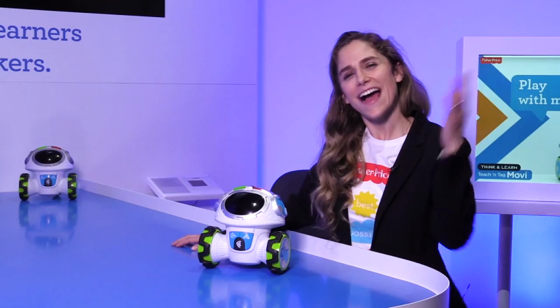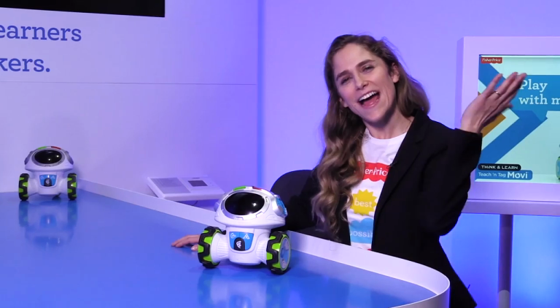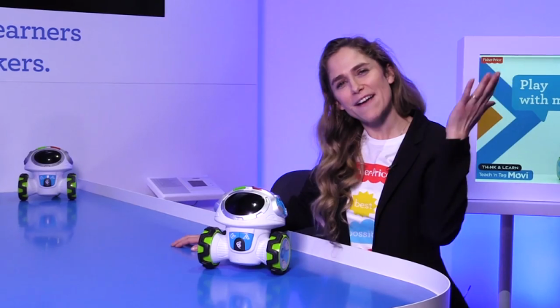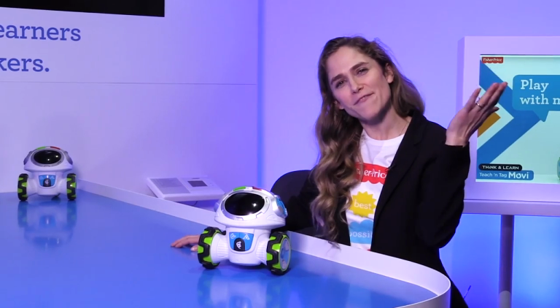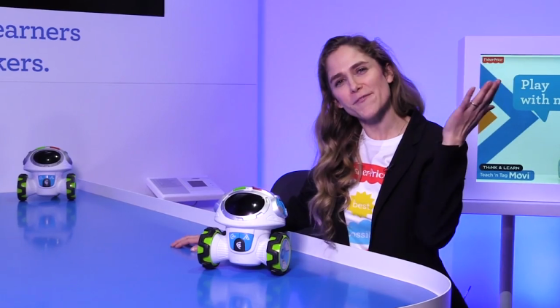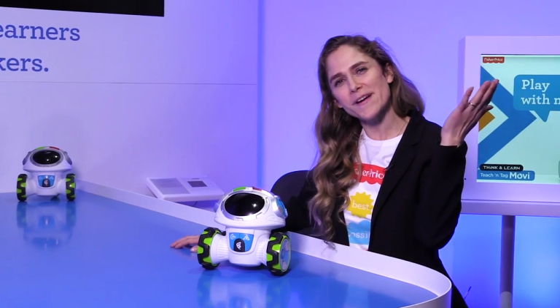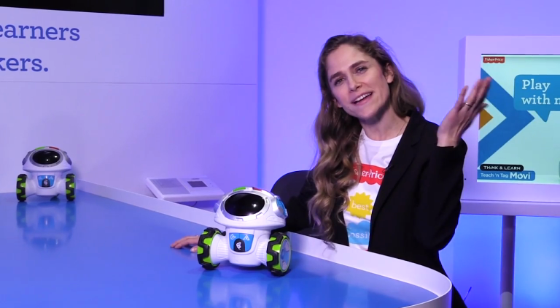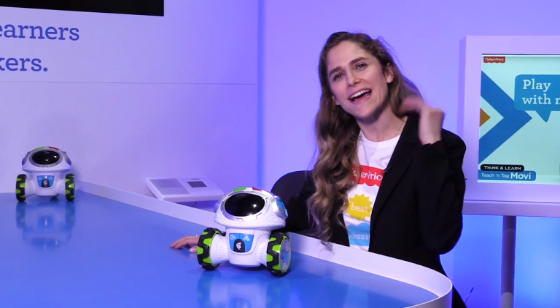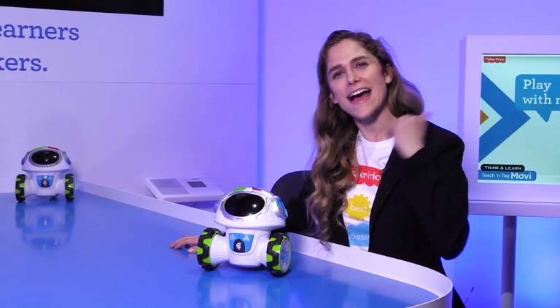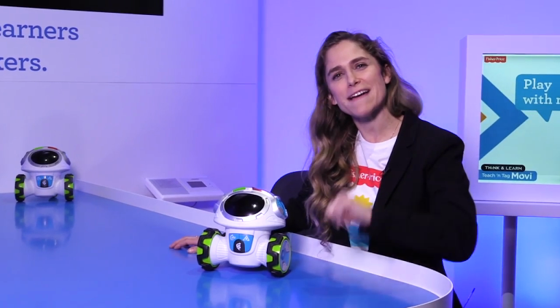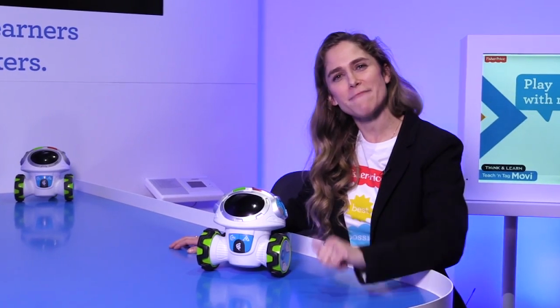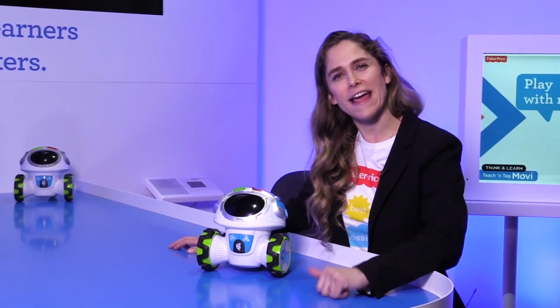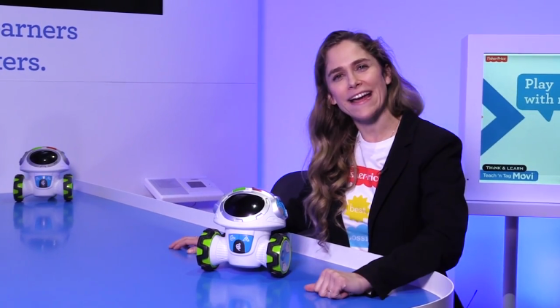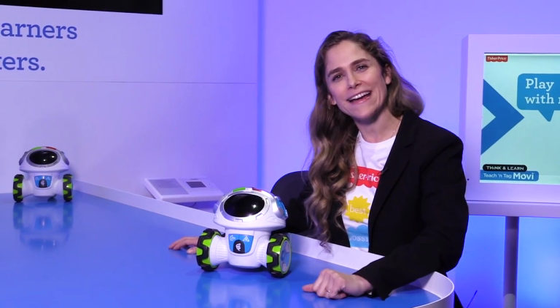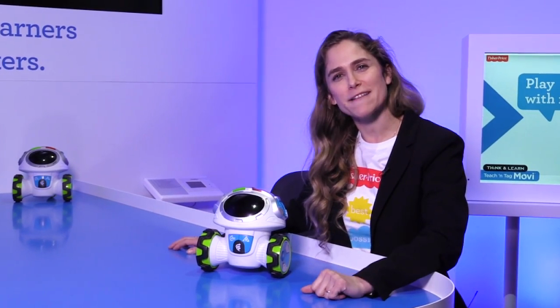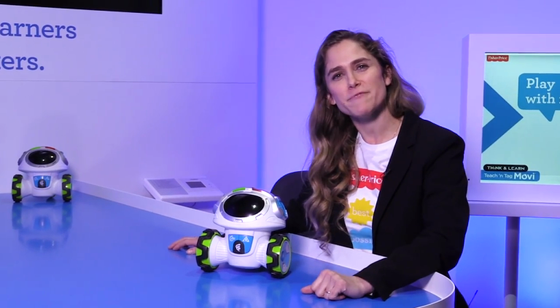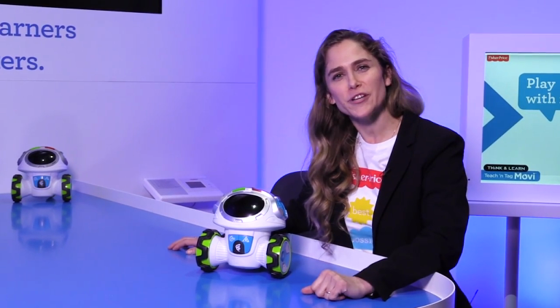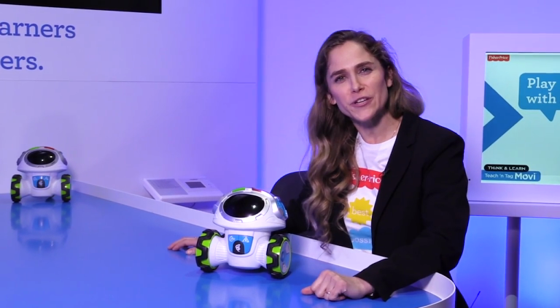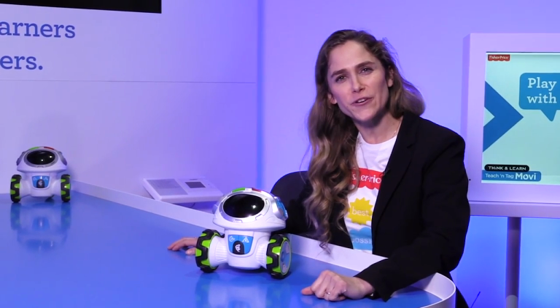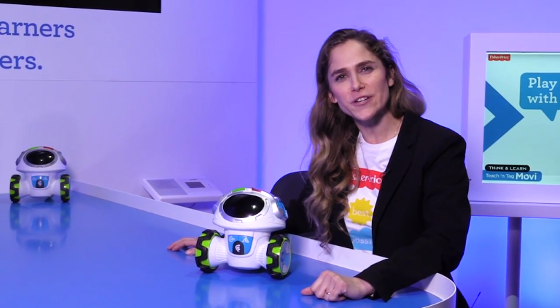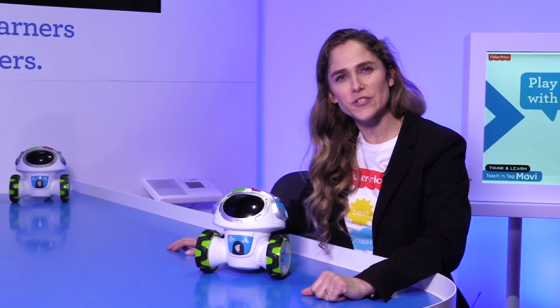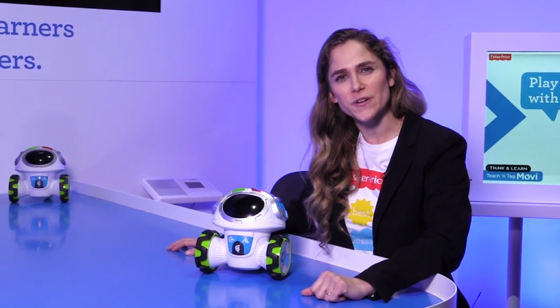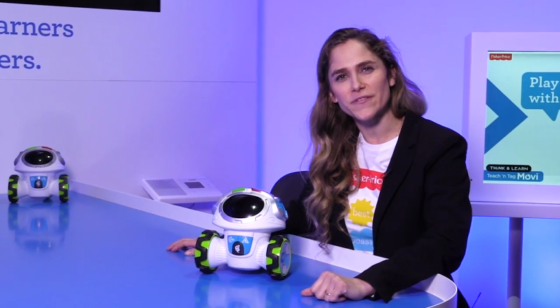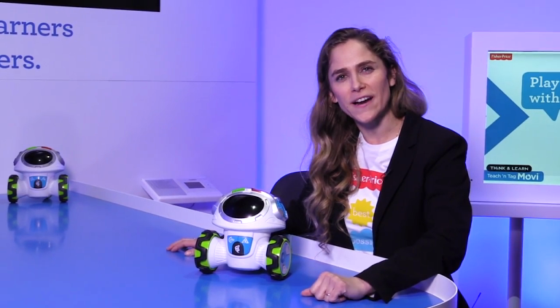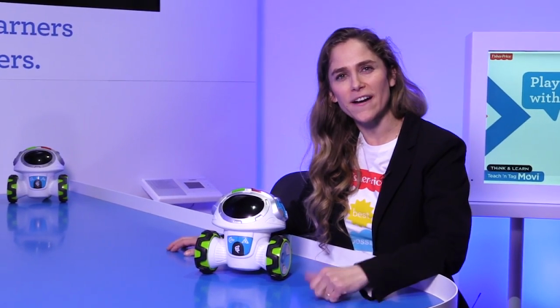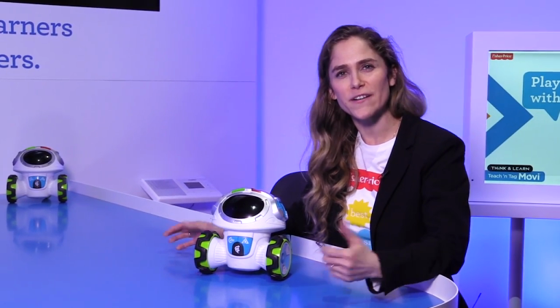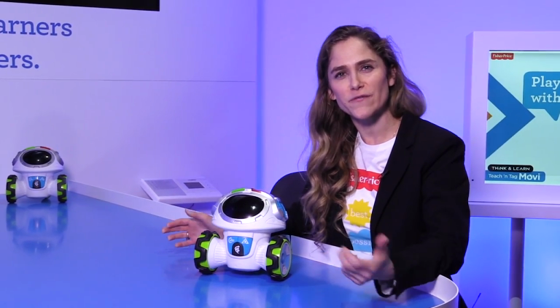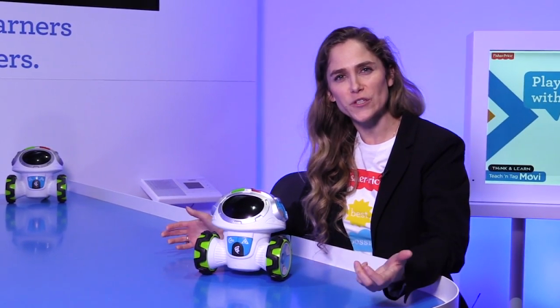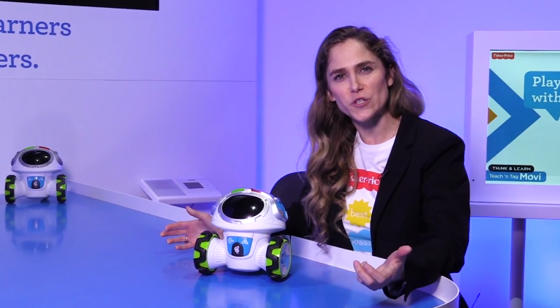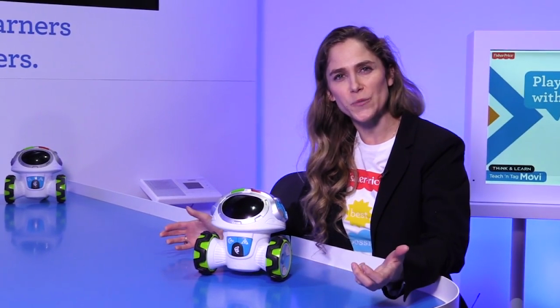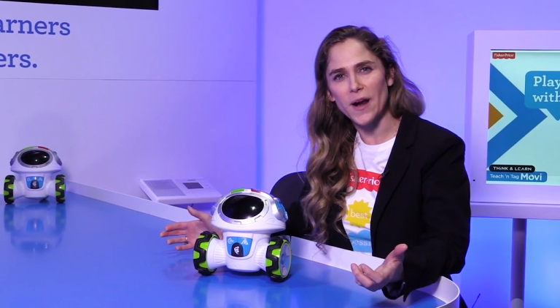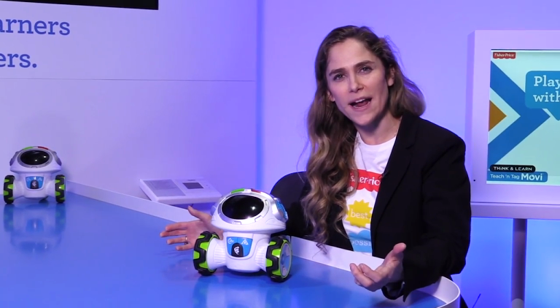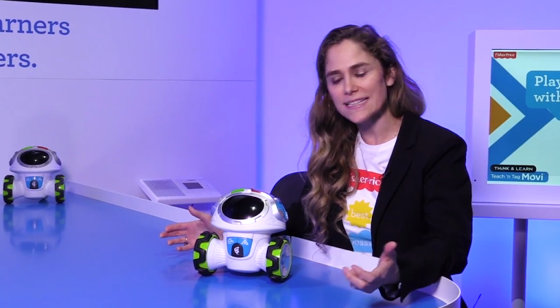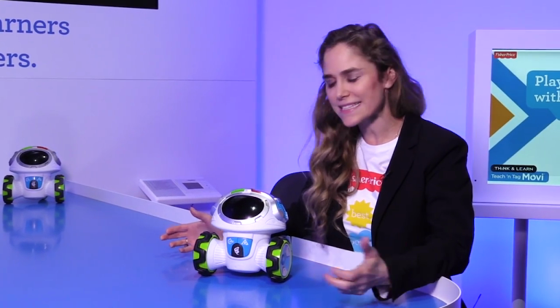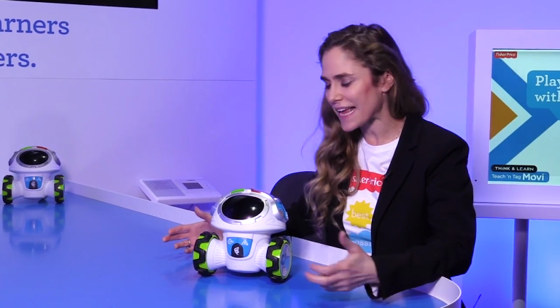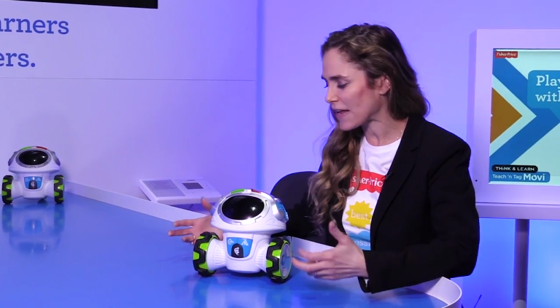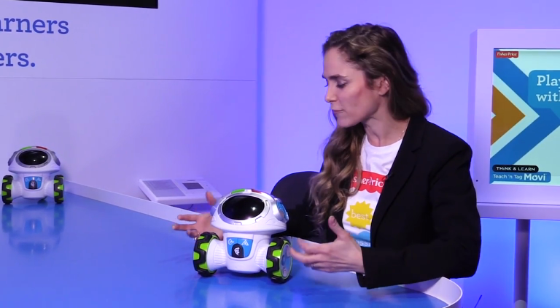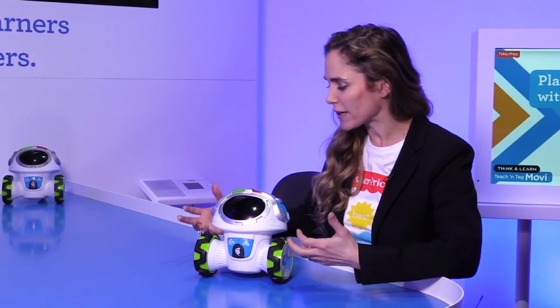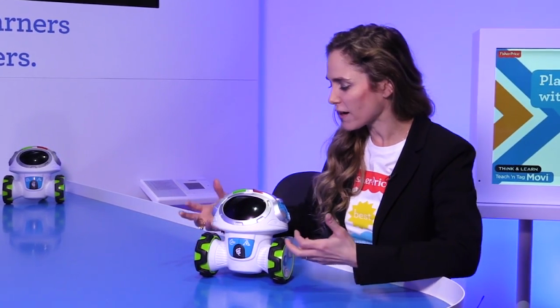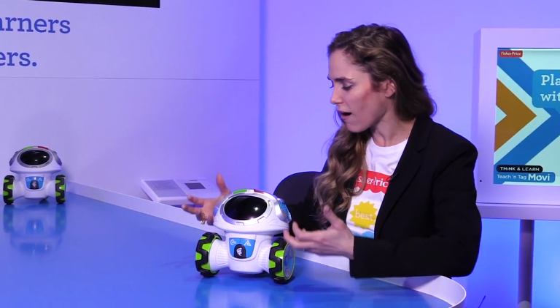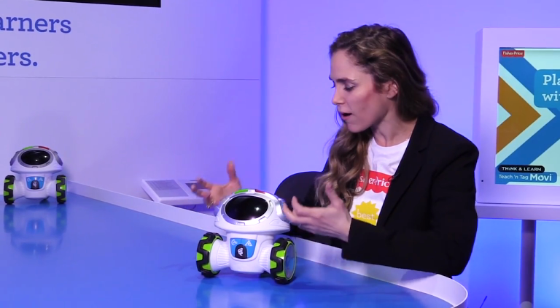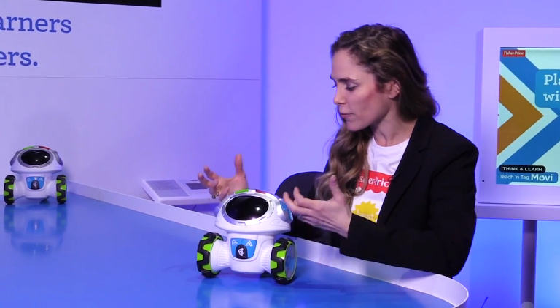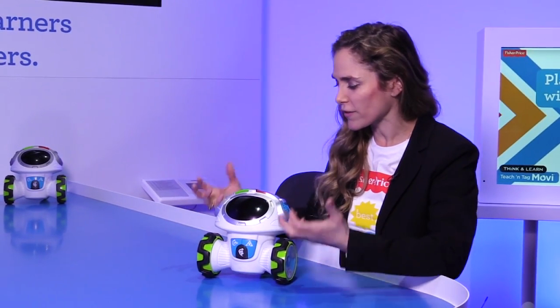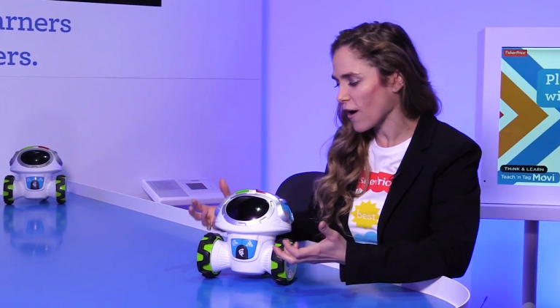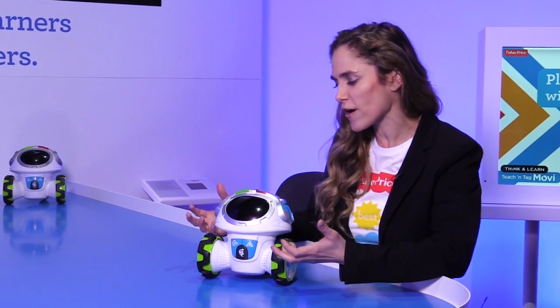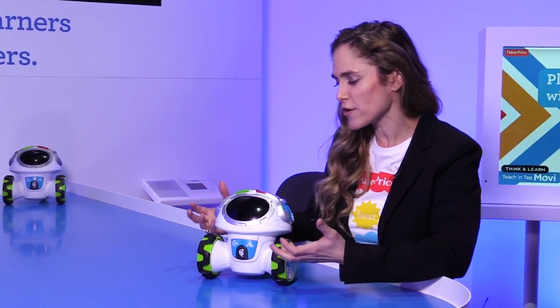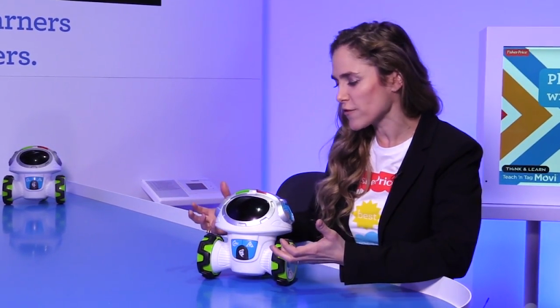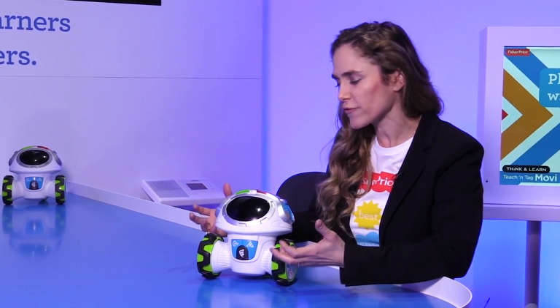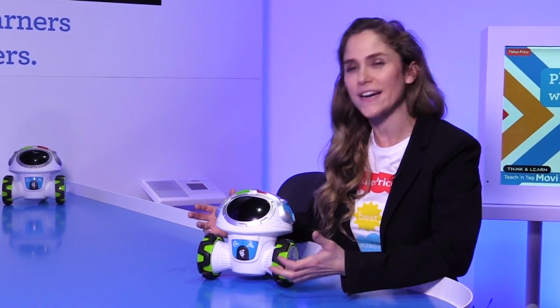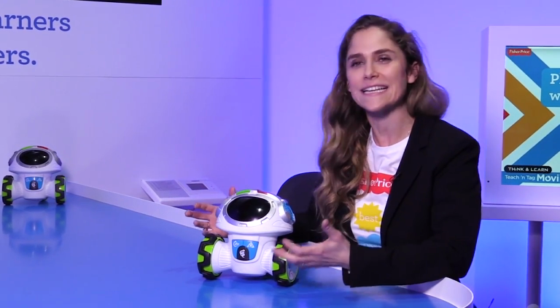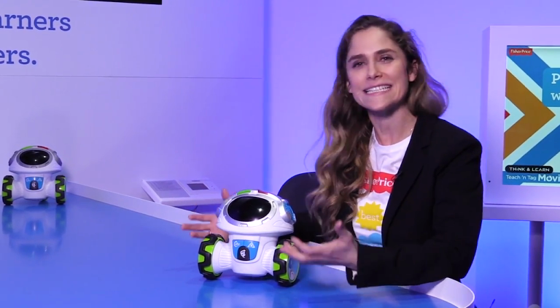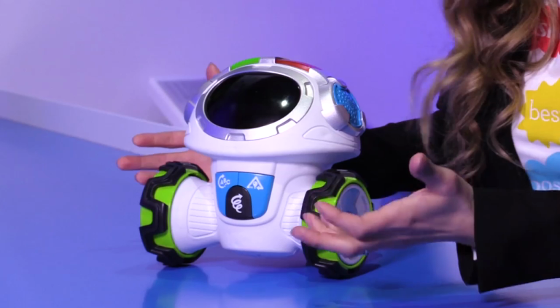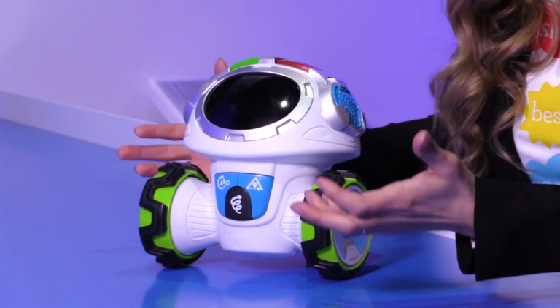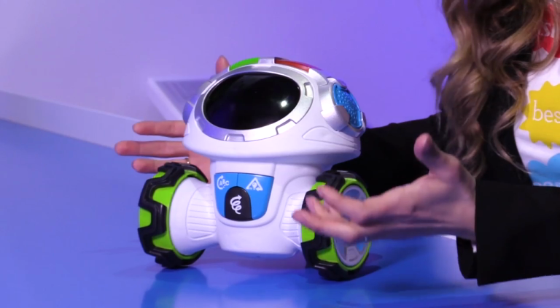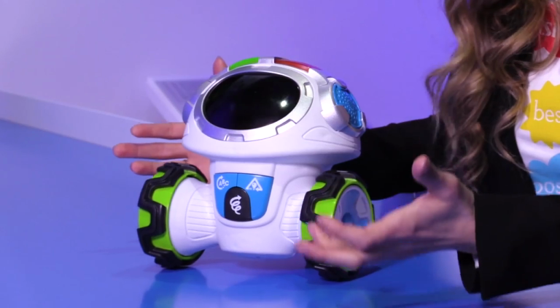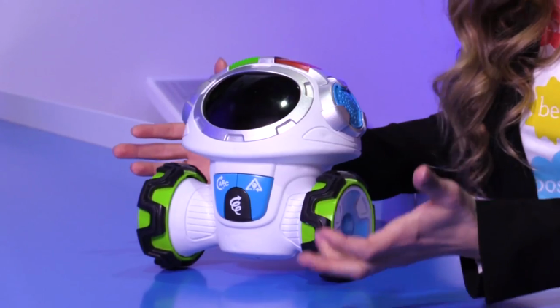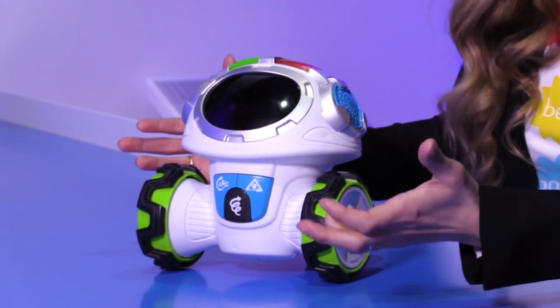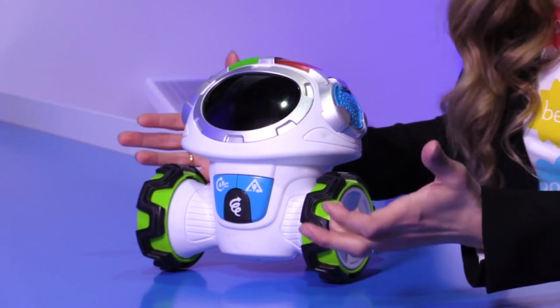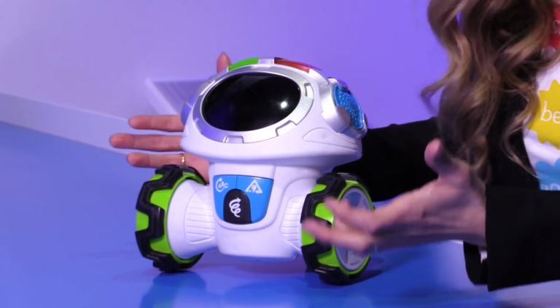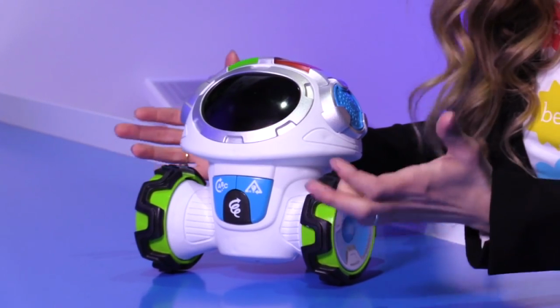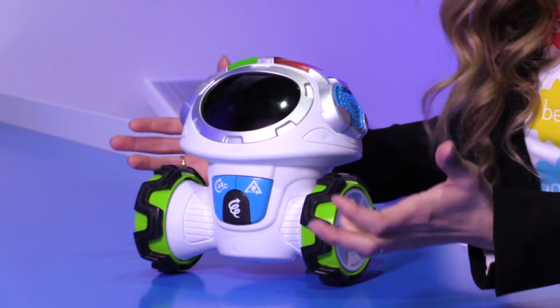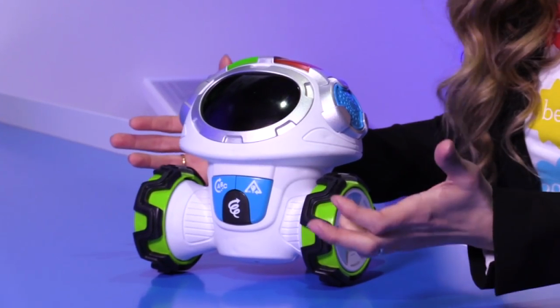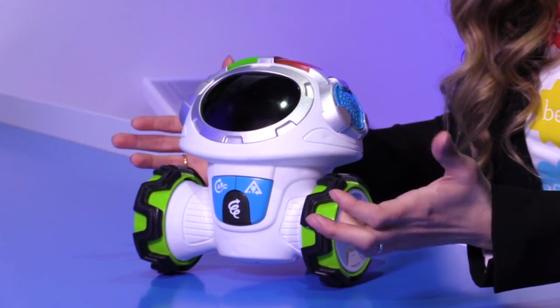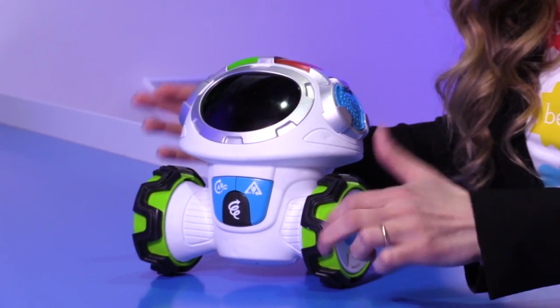Hi everyone, I'm Anne. I'm at New York Toy Fair at Fisher-Price, and we are with our new friend, Teach and Tag Moby.